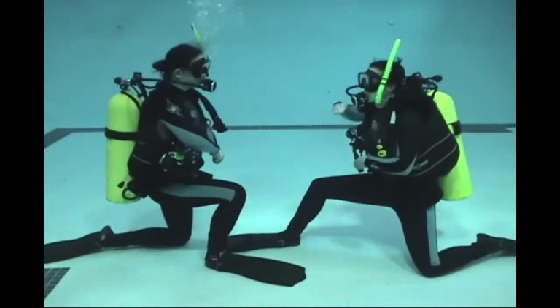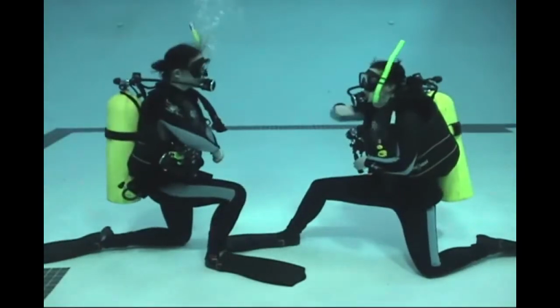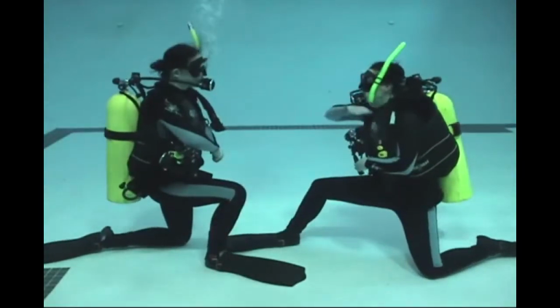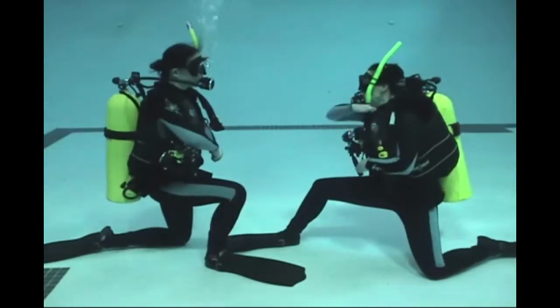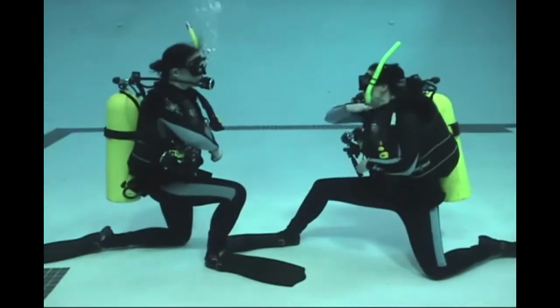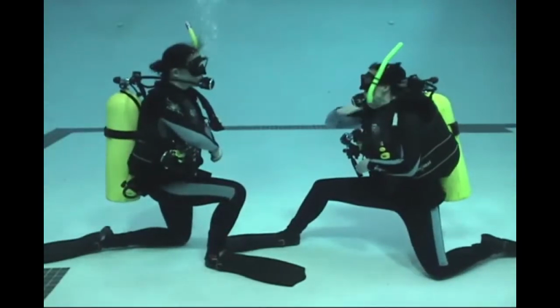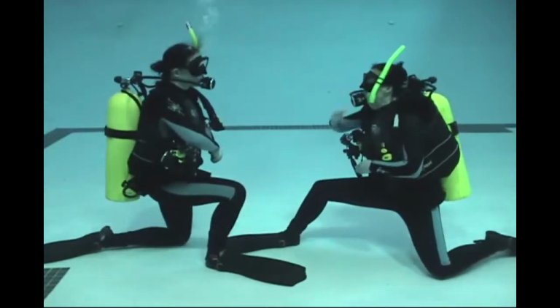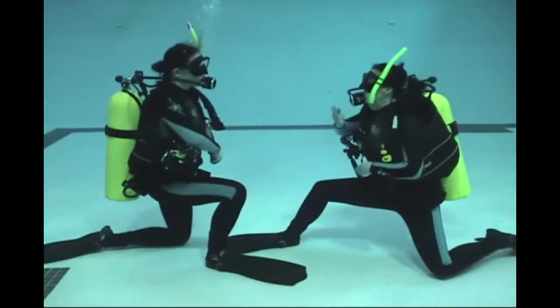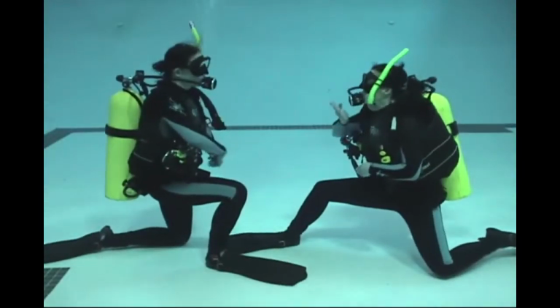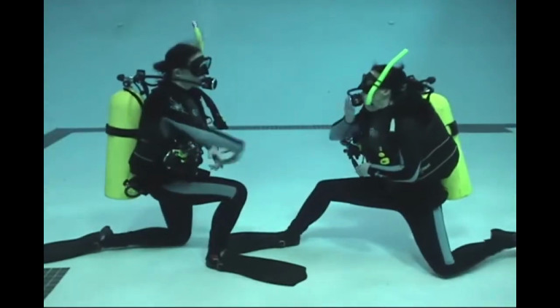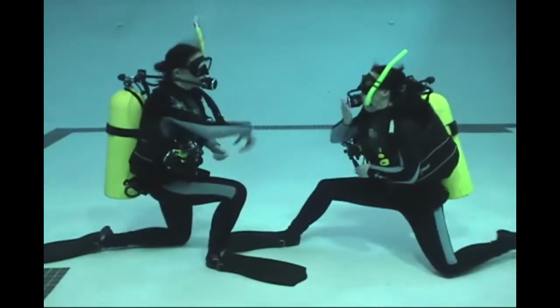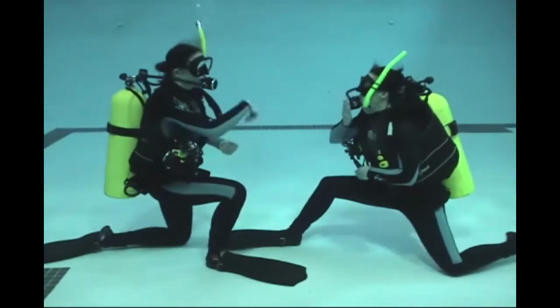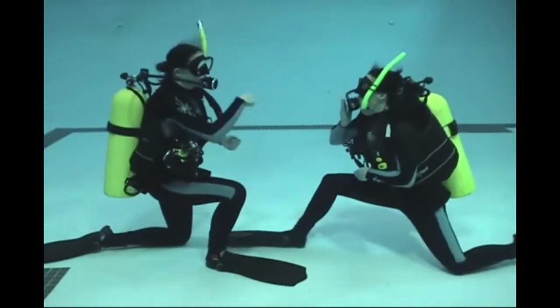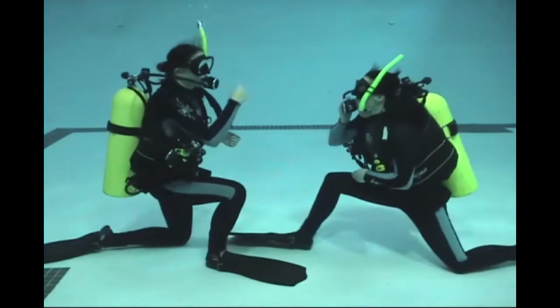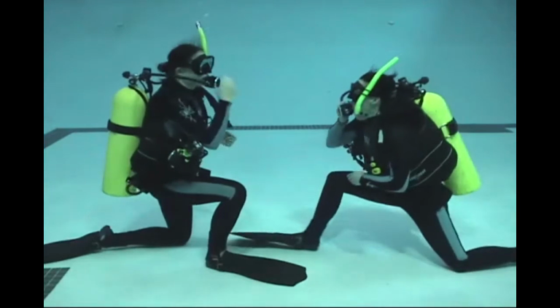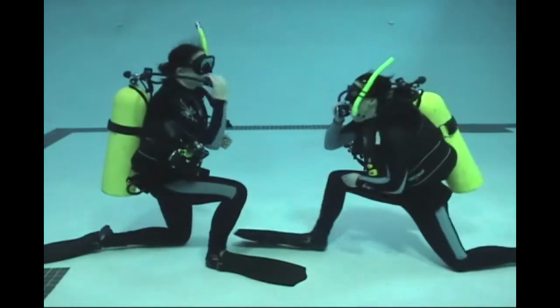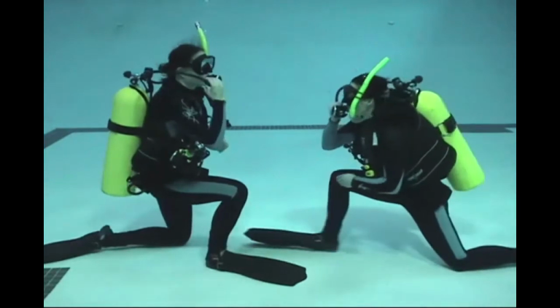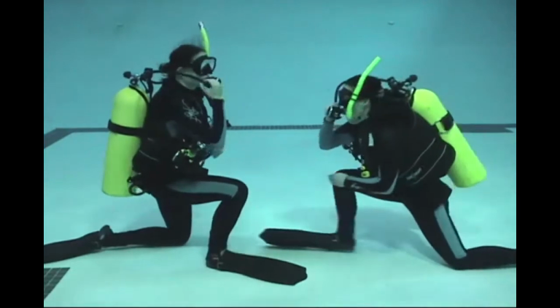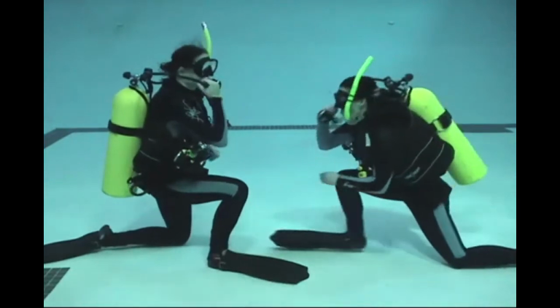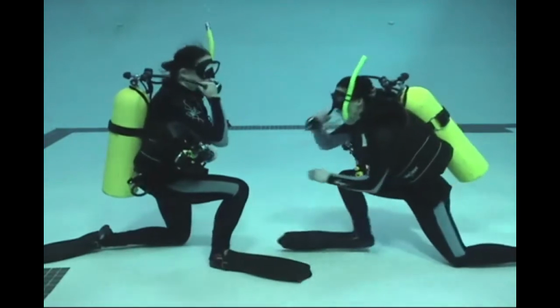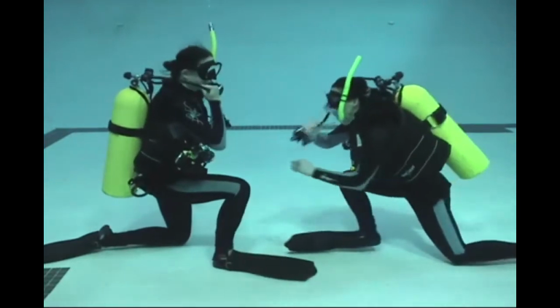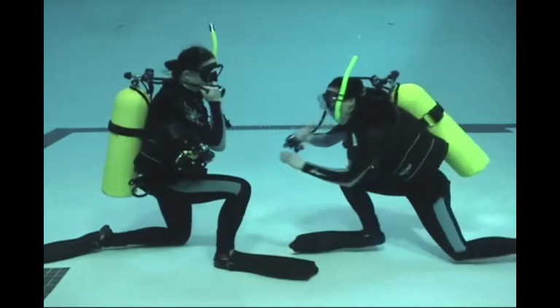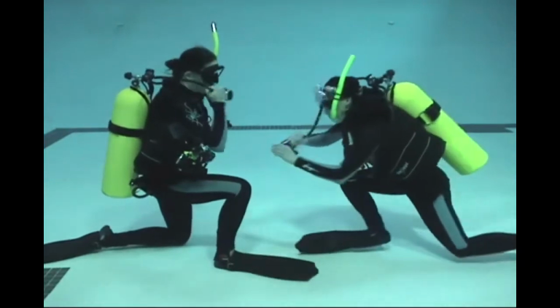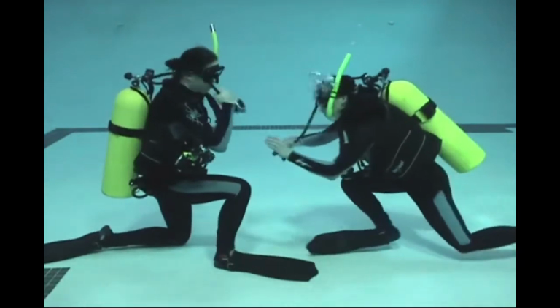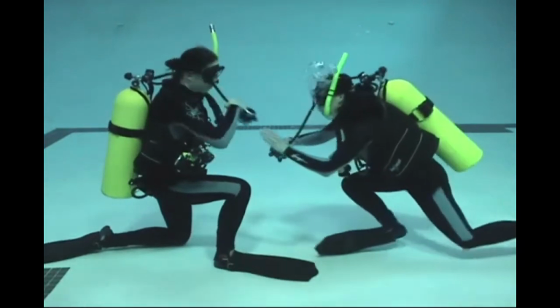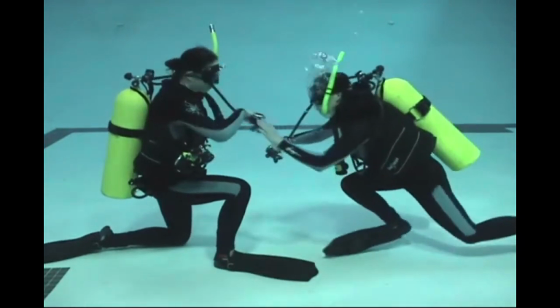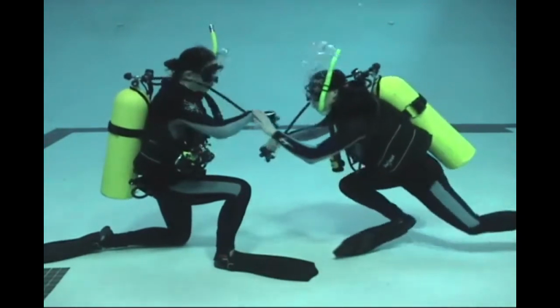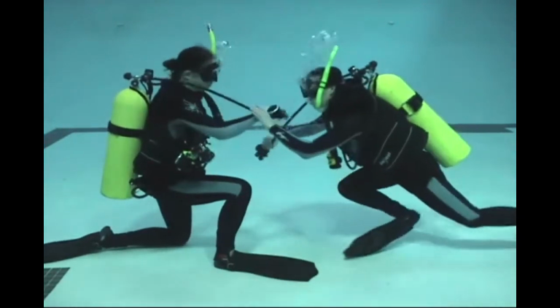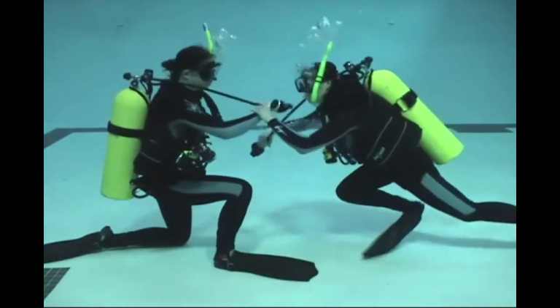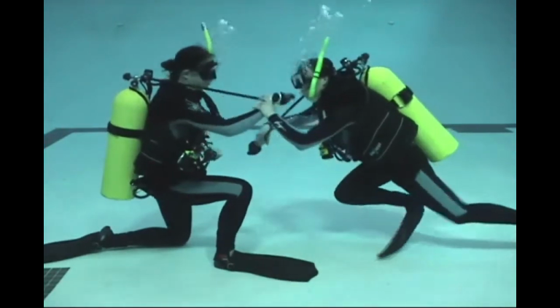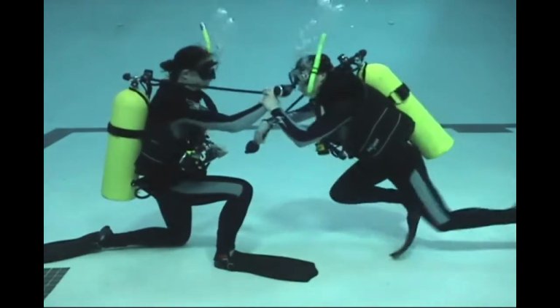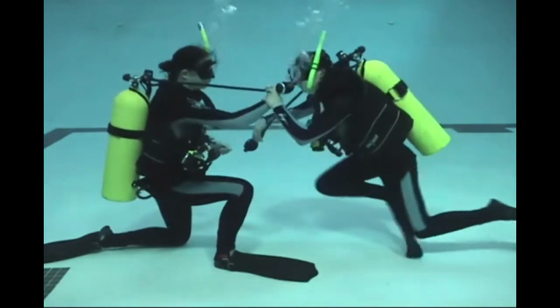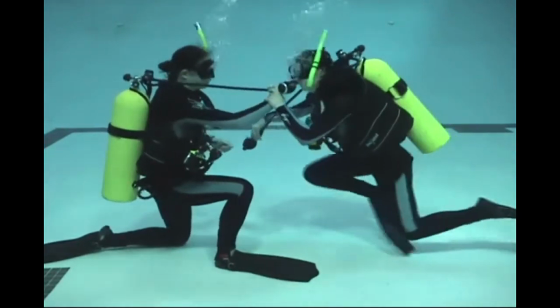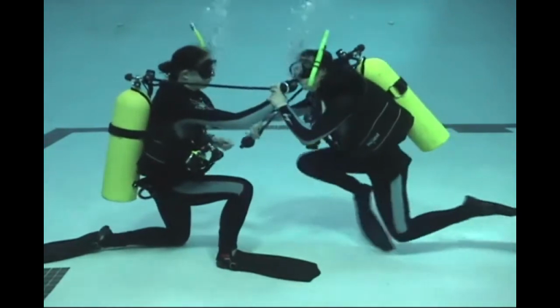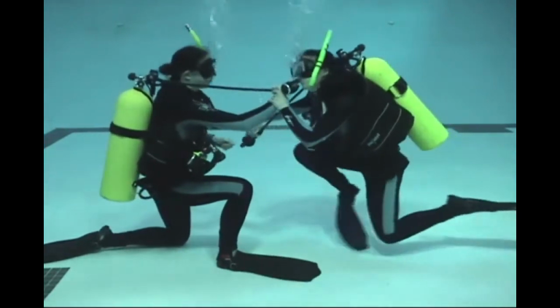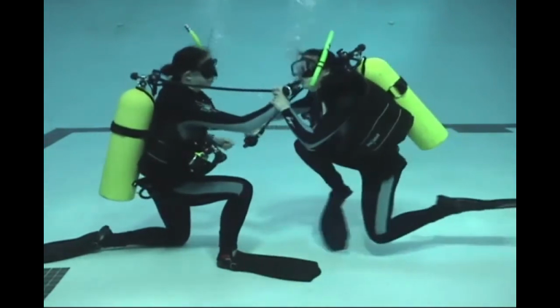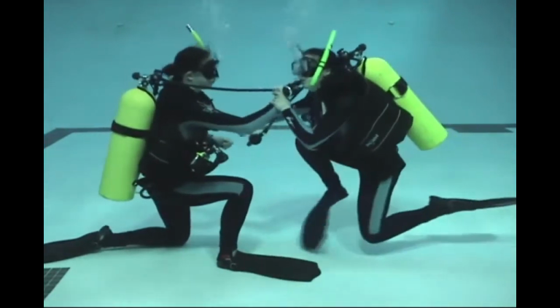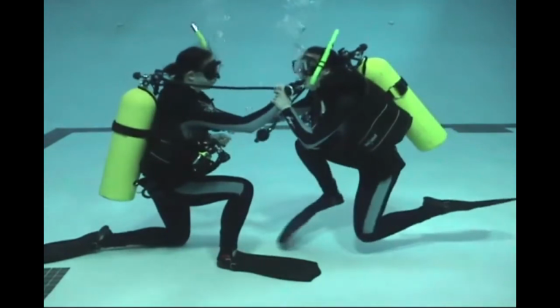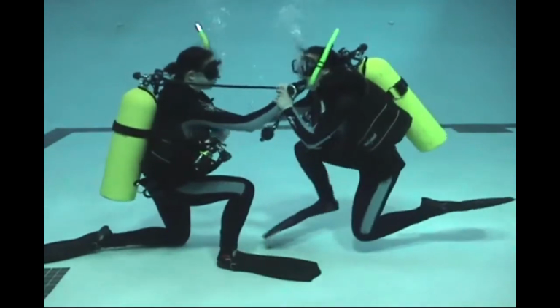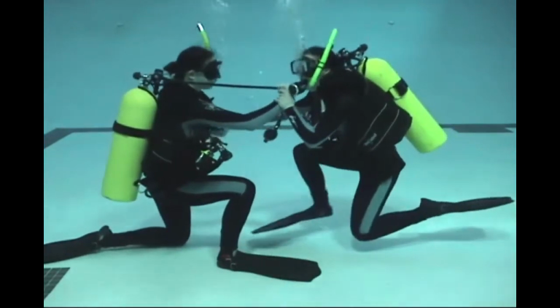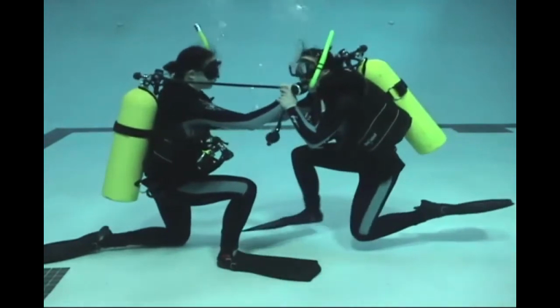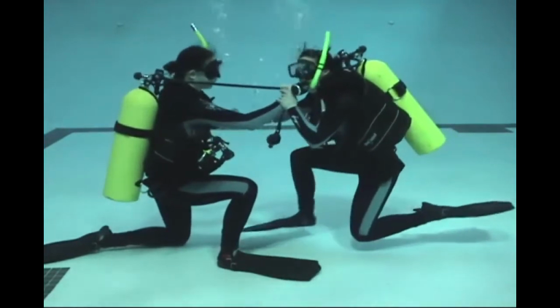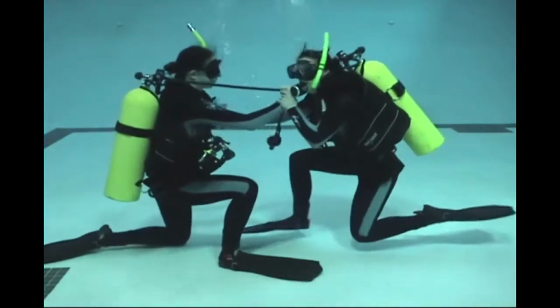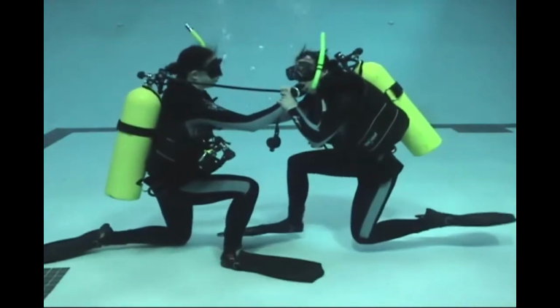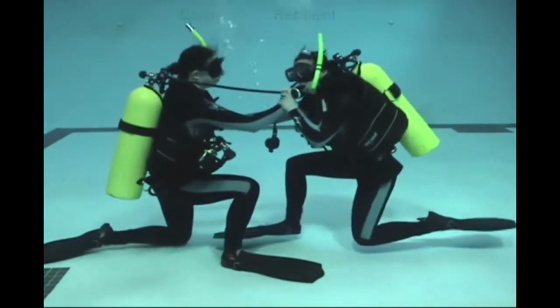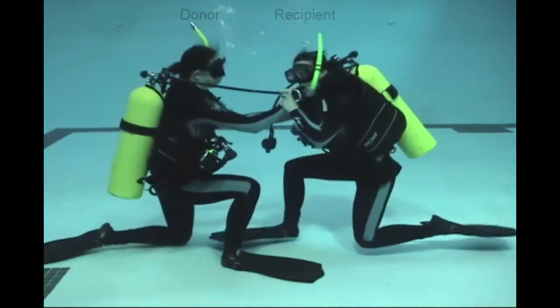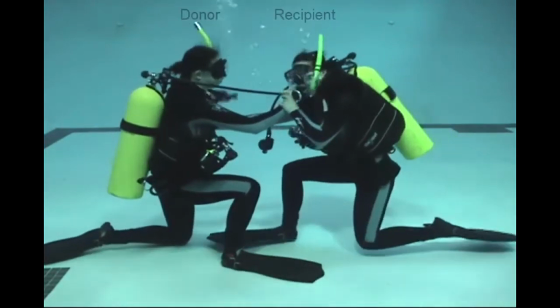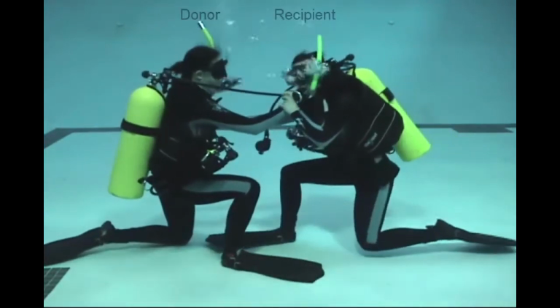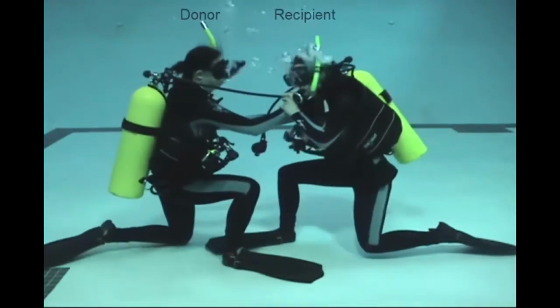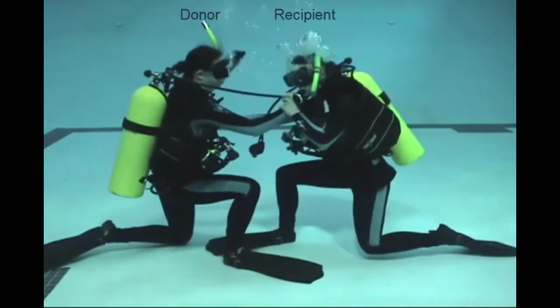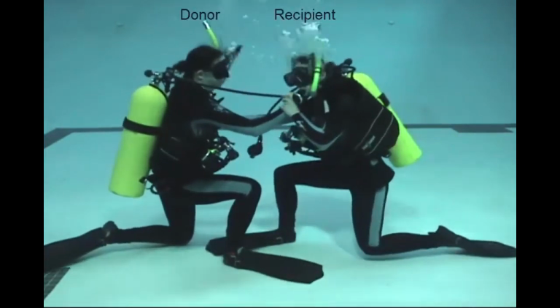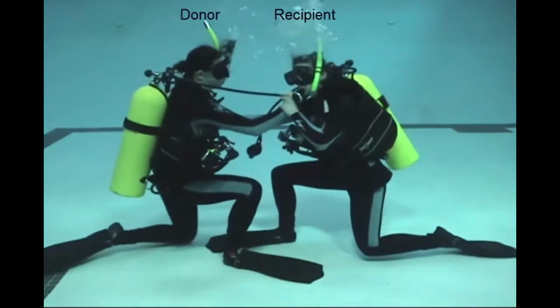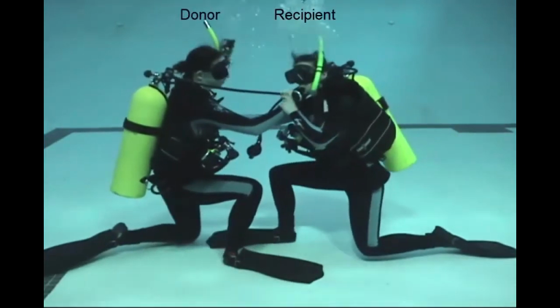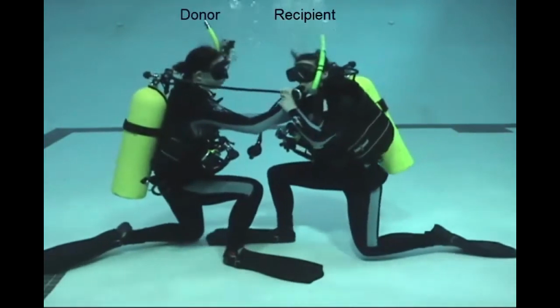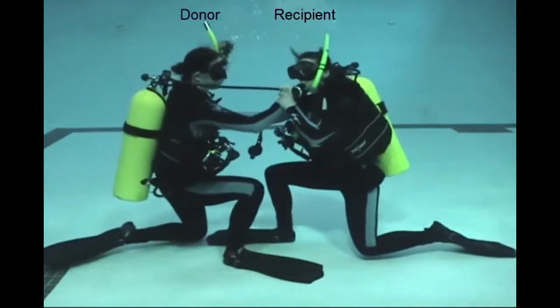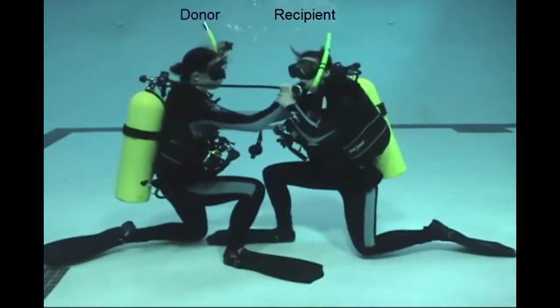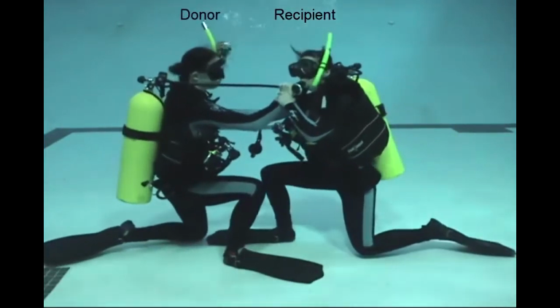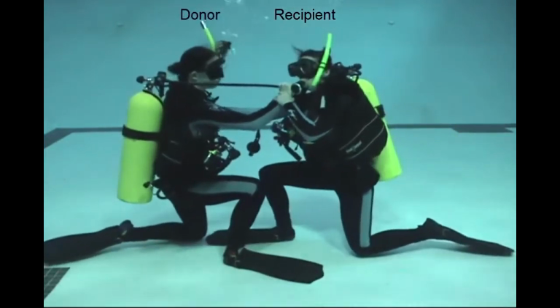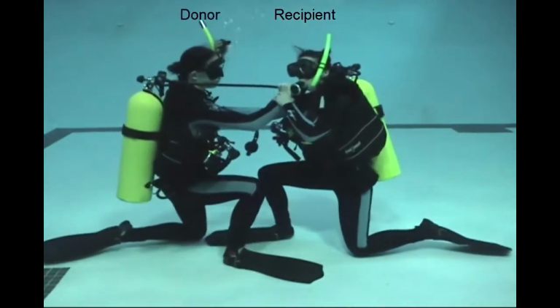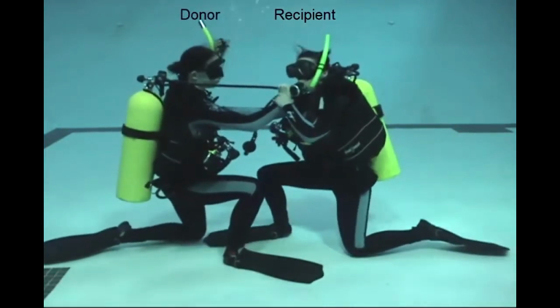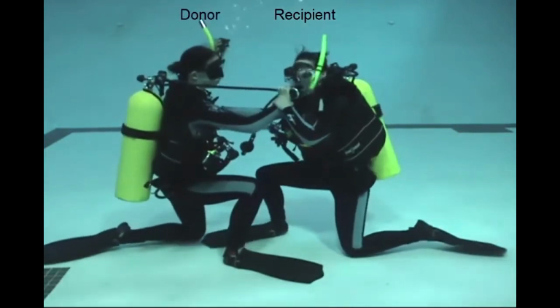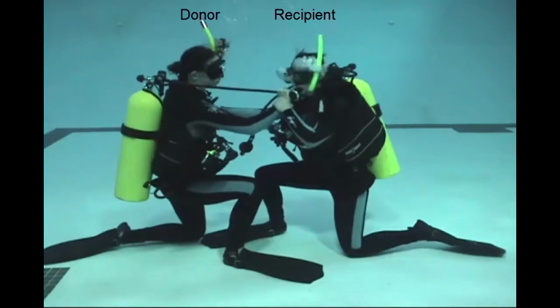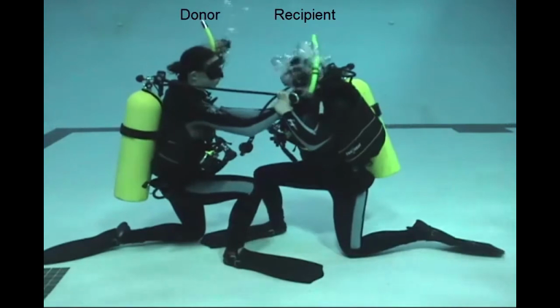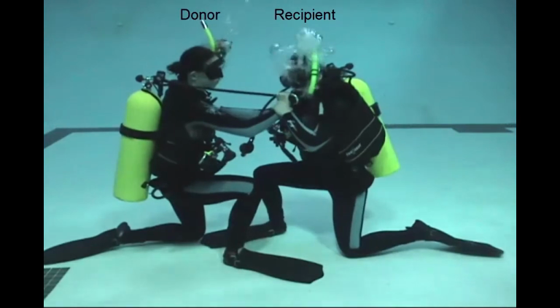Here we see the diver on the right has run out of air. The diver on the left is the donor. The diver on the right is the recipient.